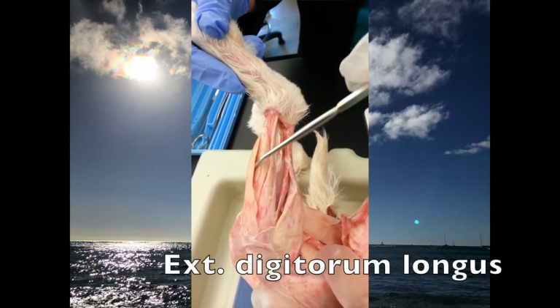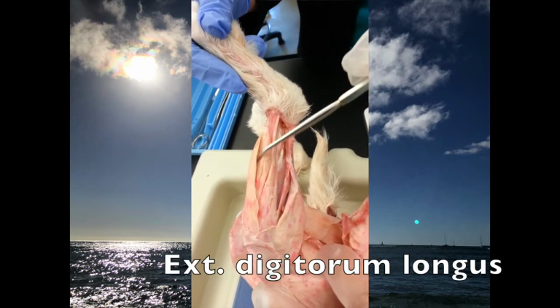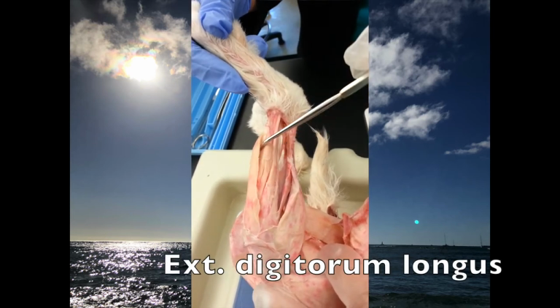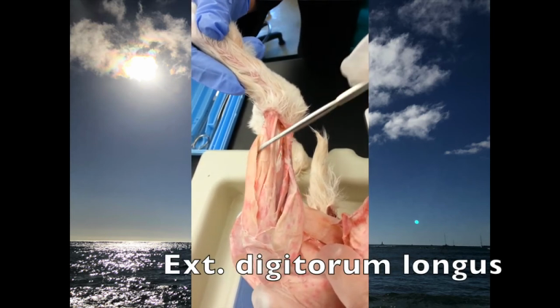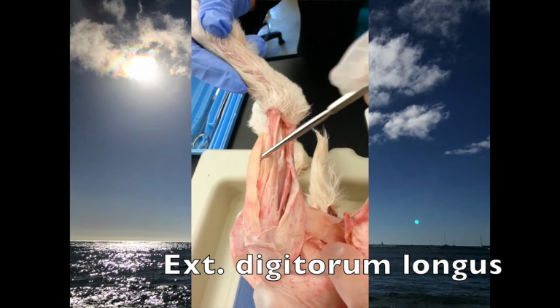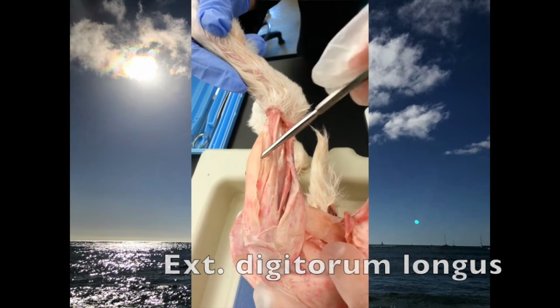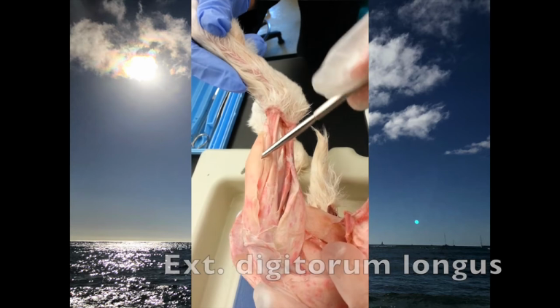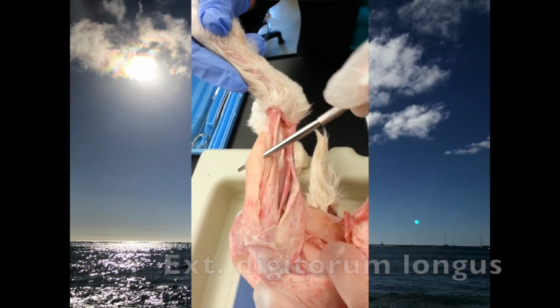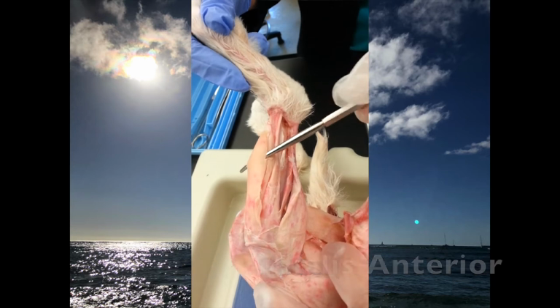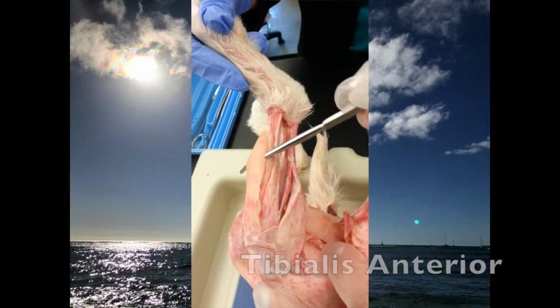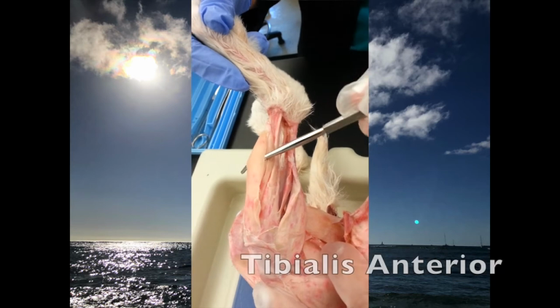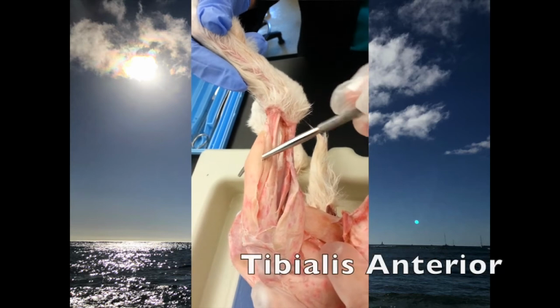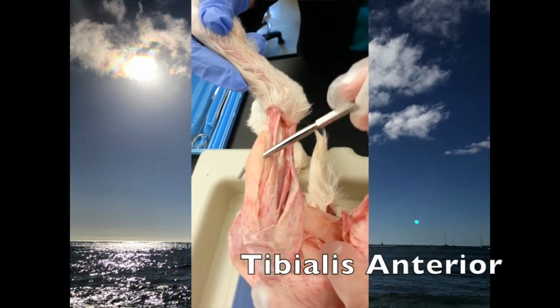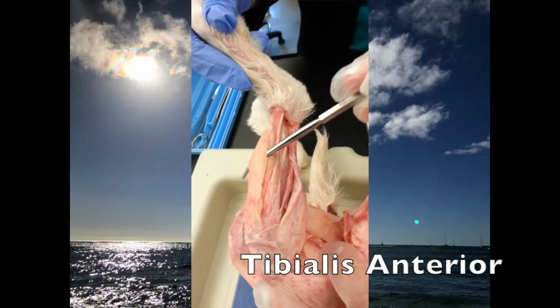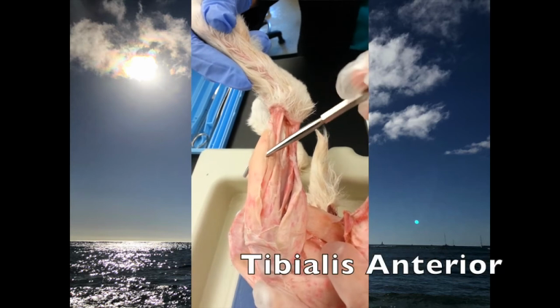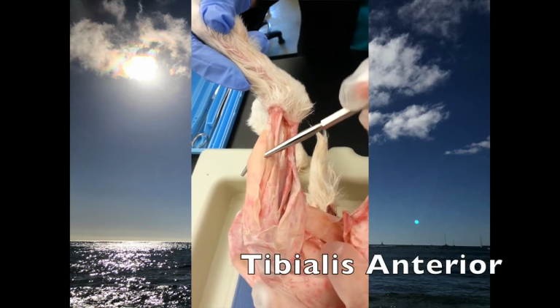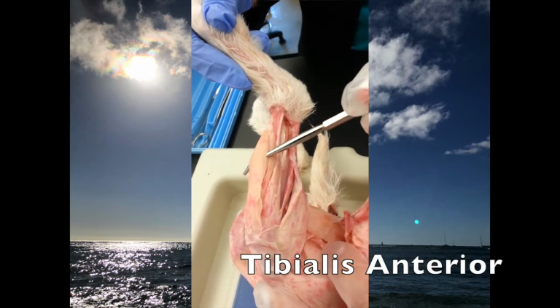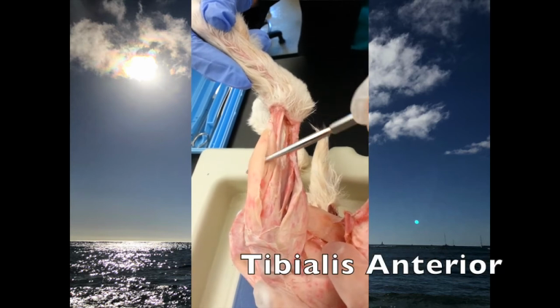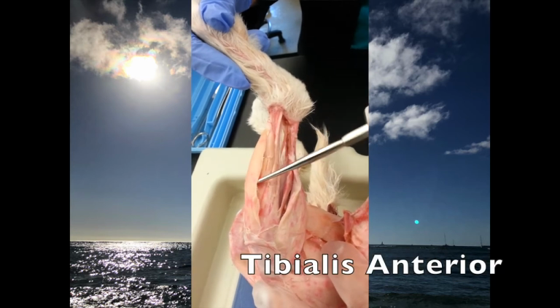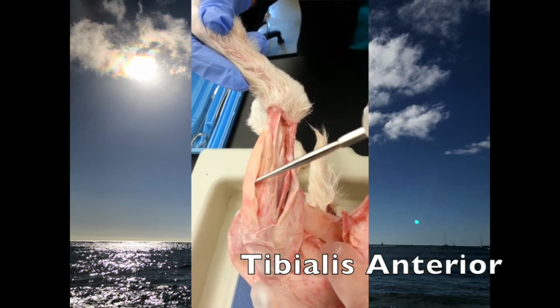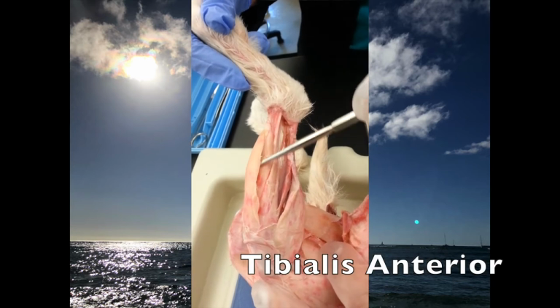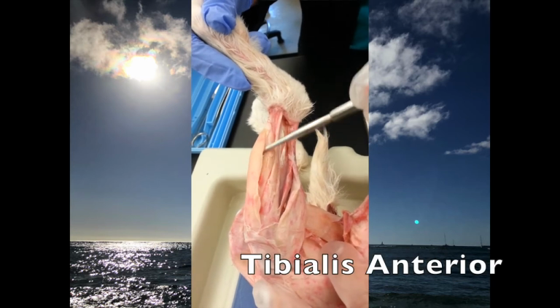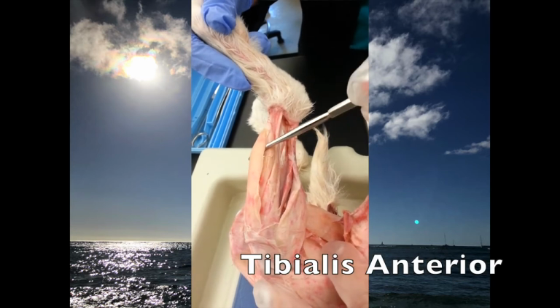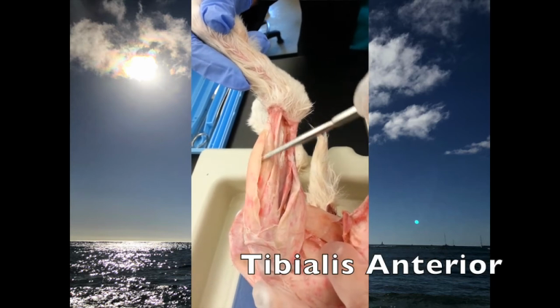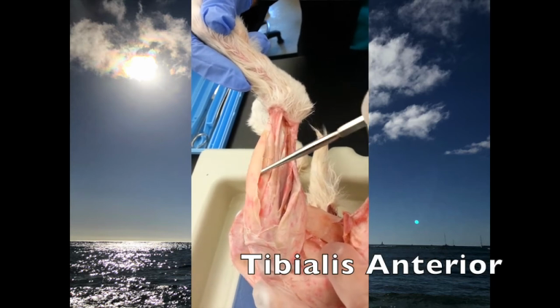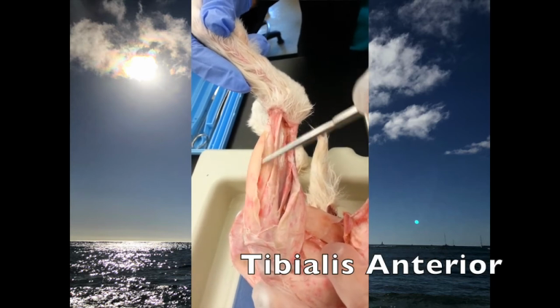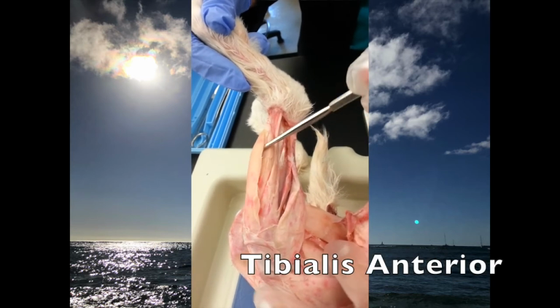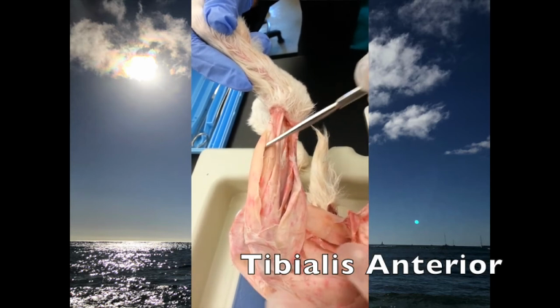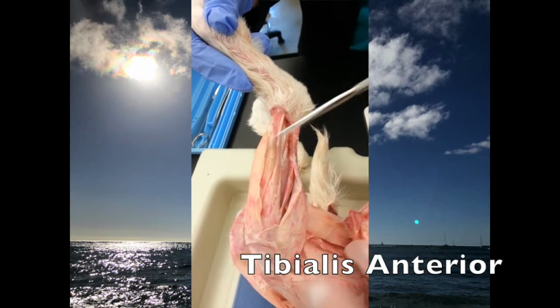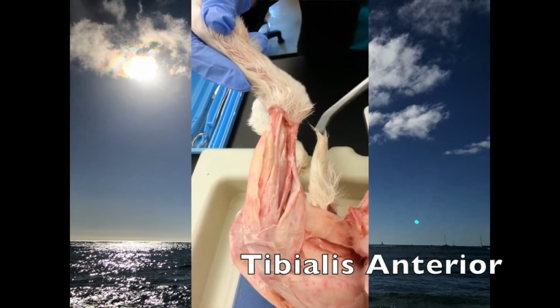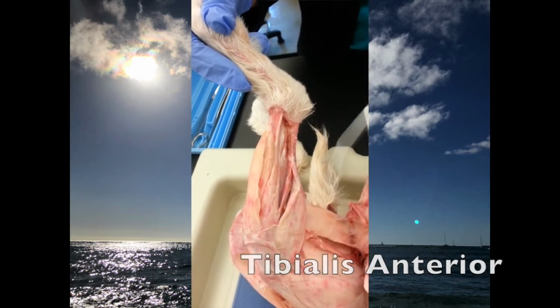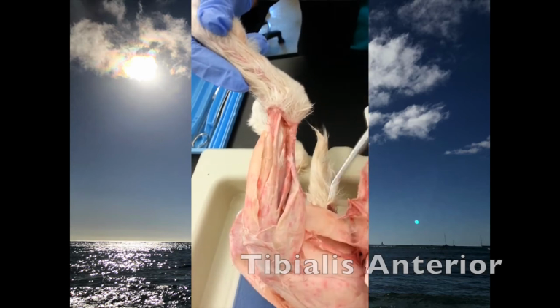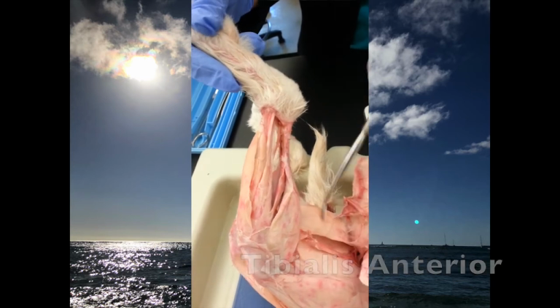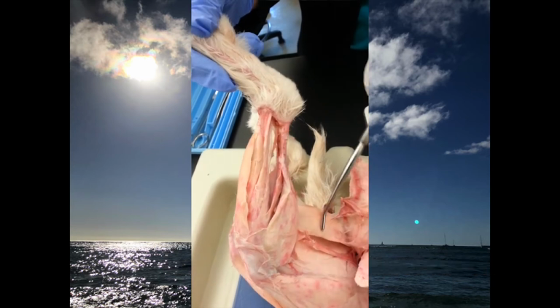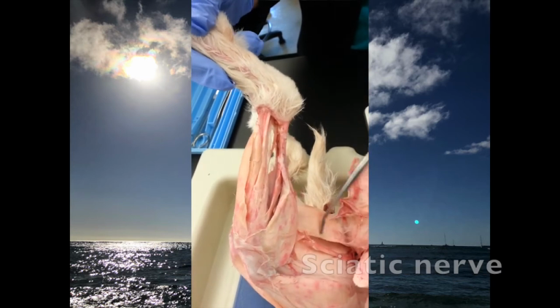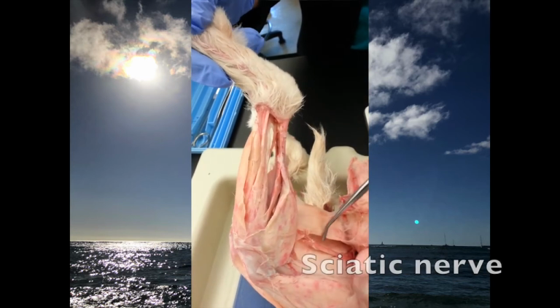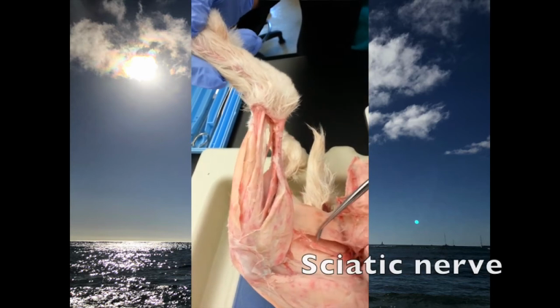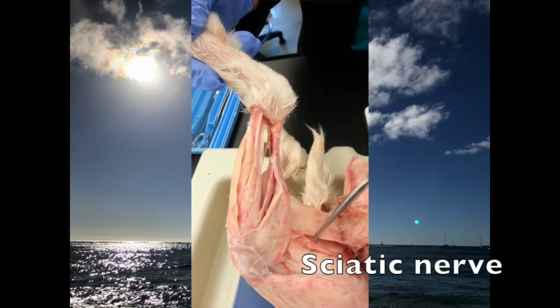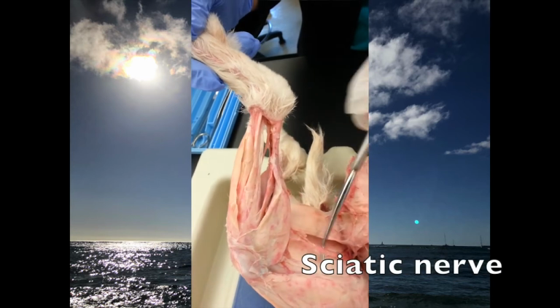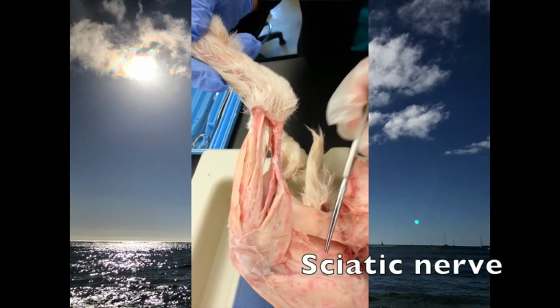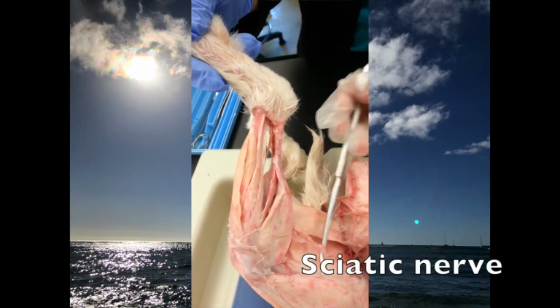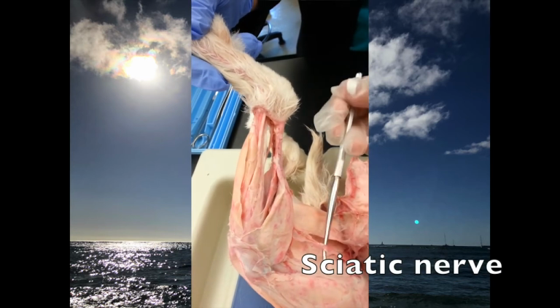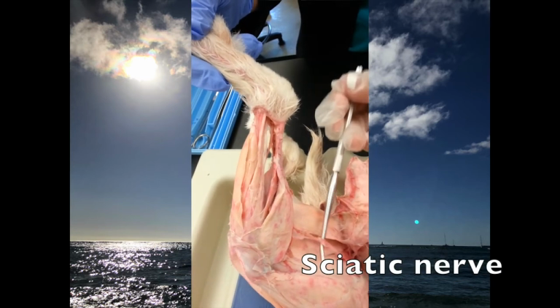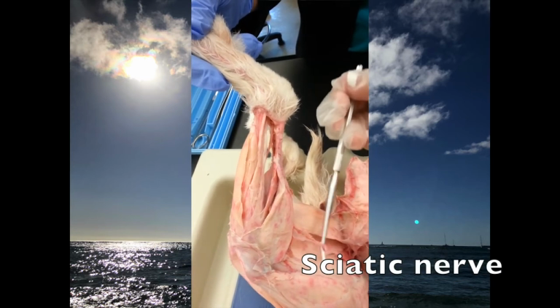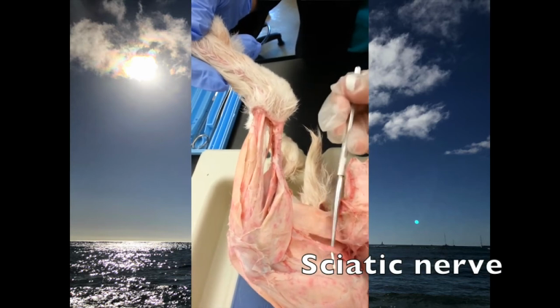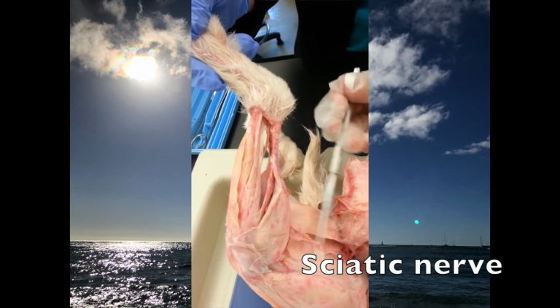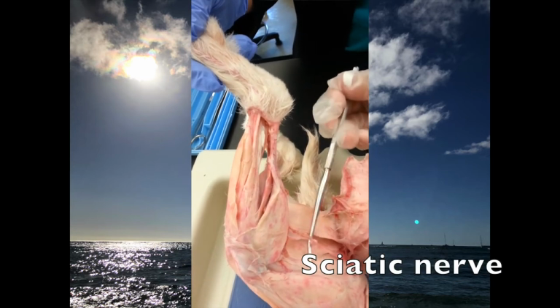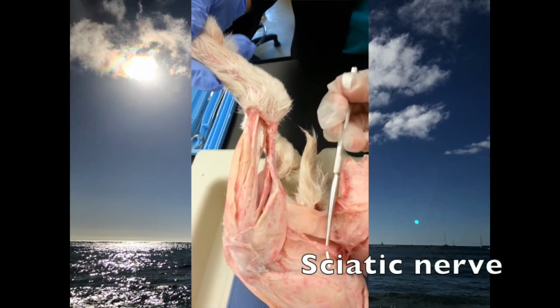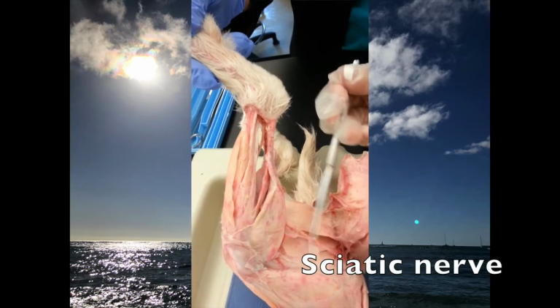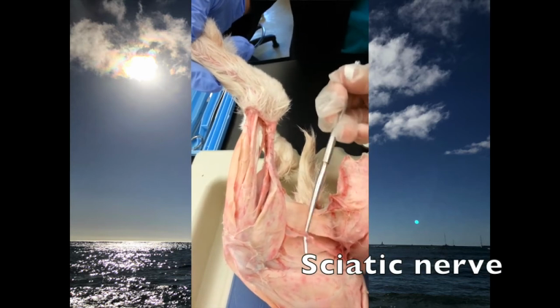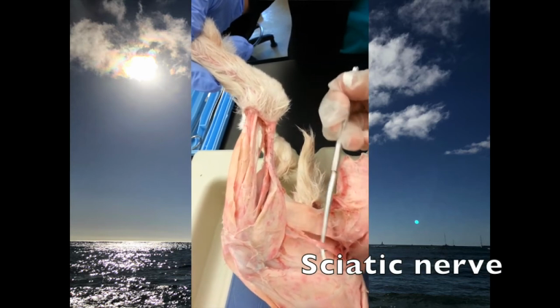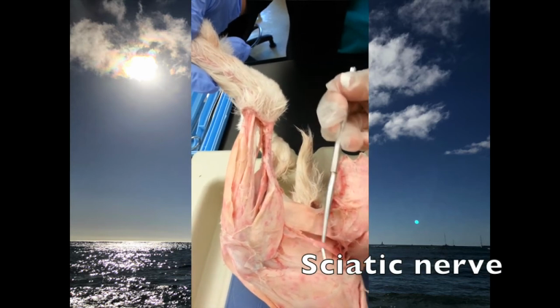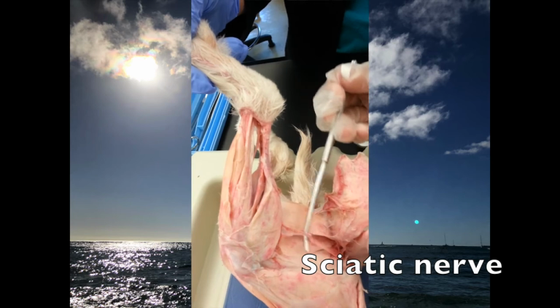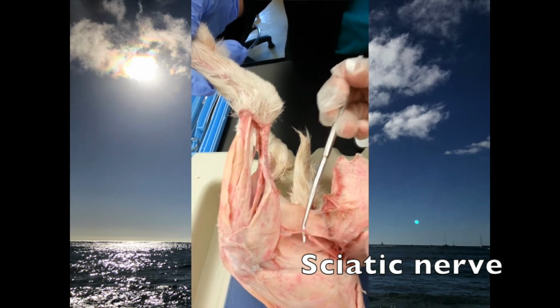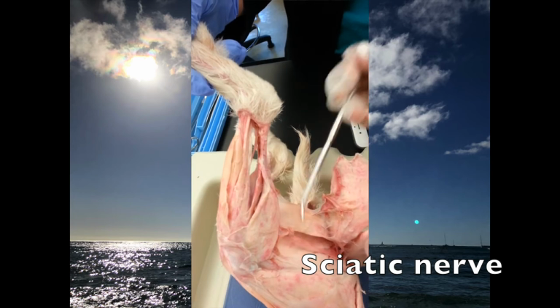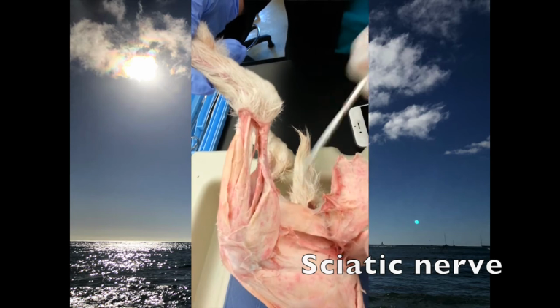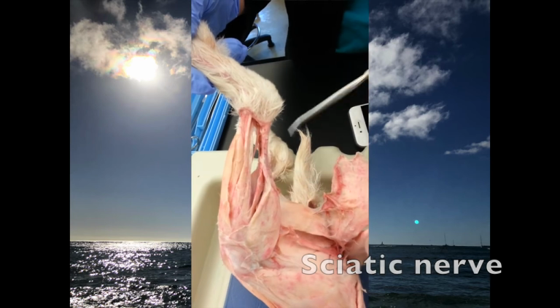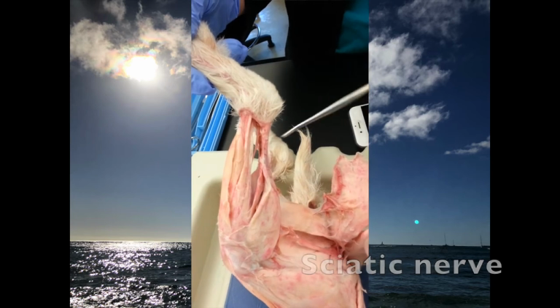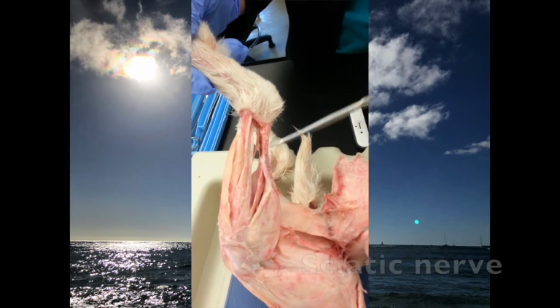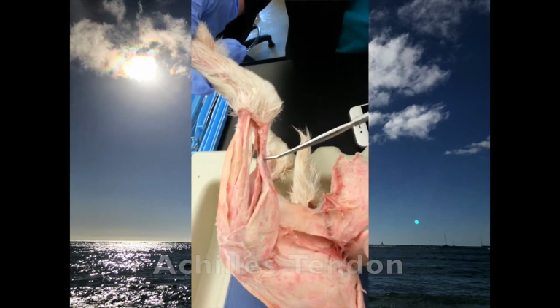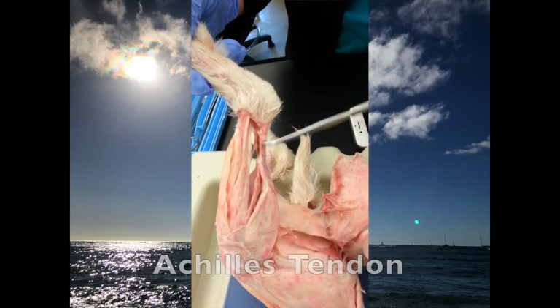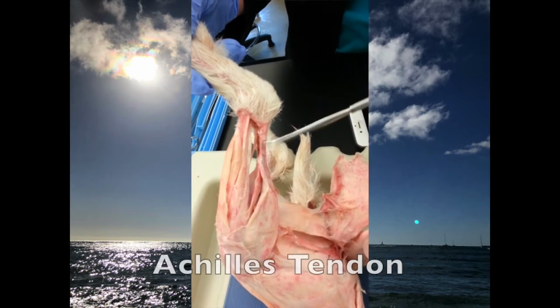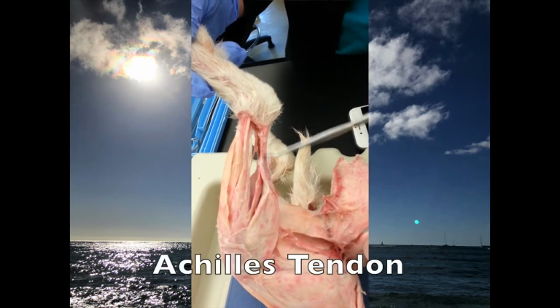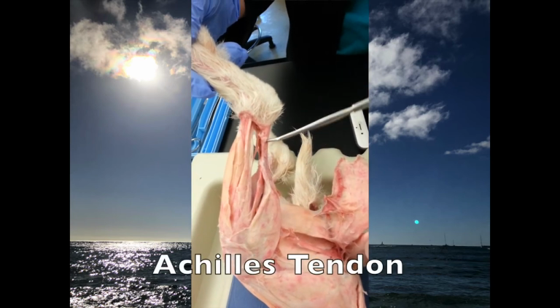And then the tibialis anterior, the sciatic nerve, and the popliteus.